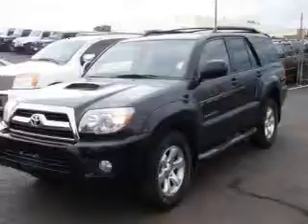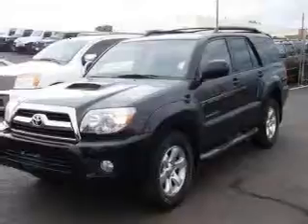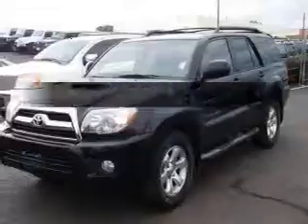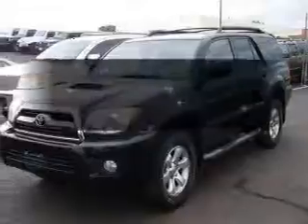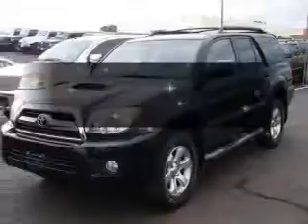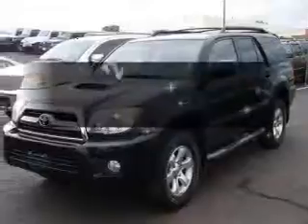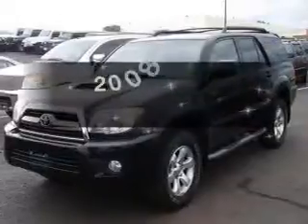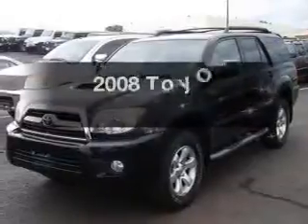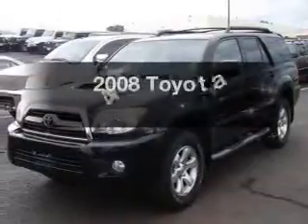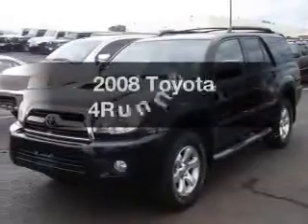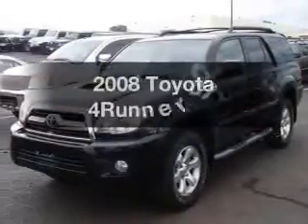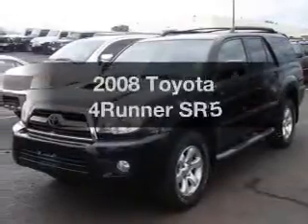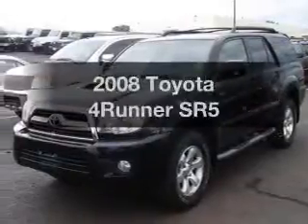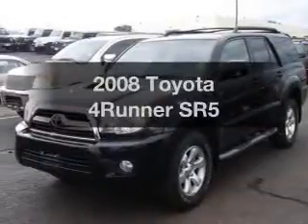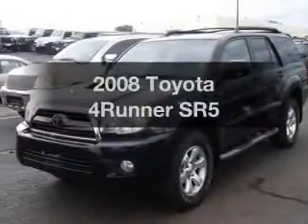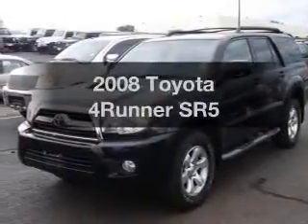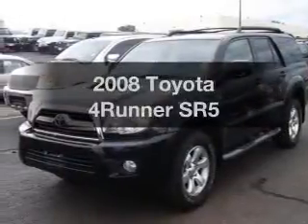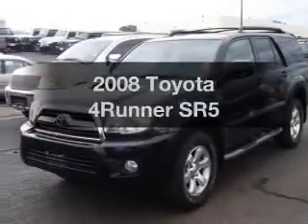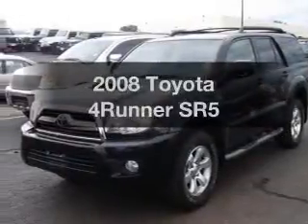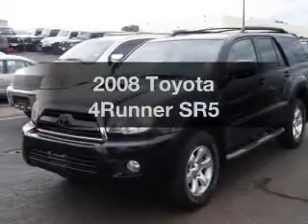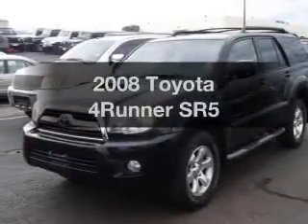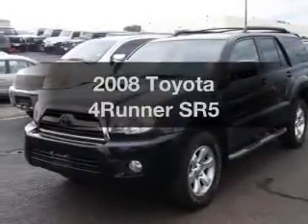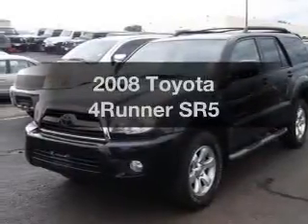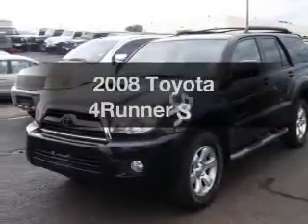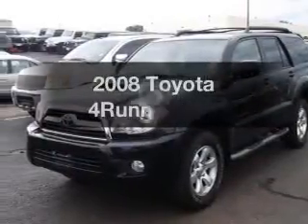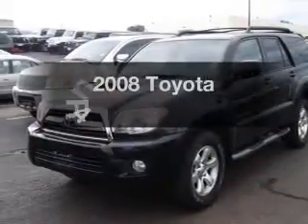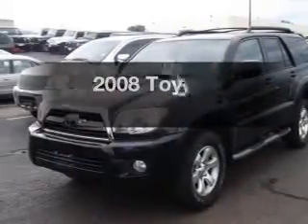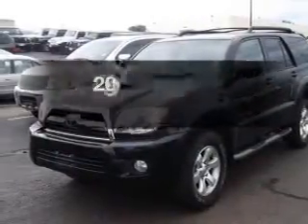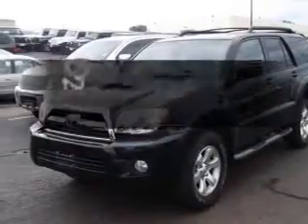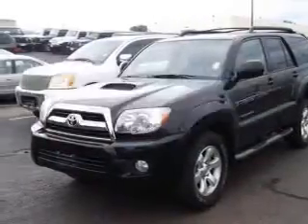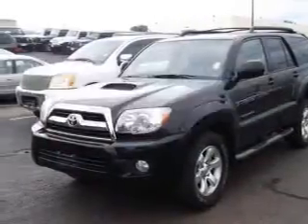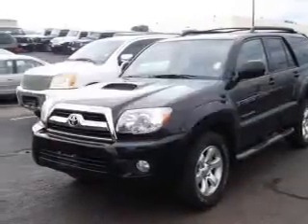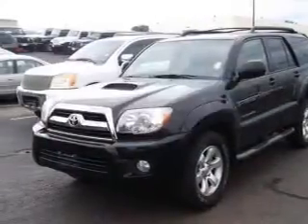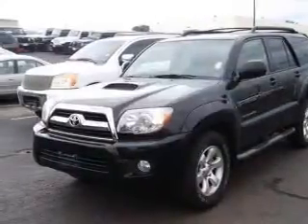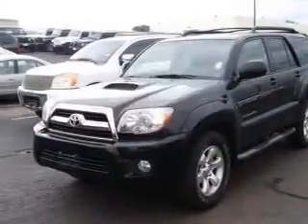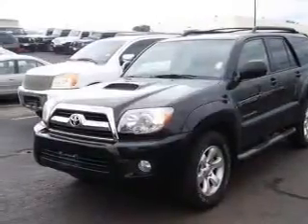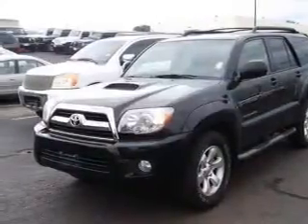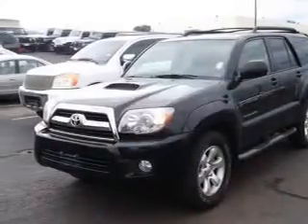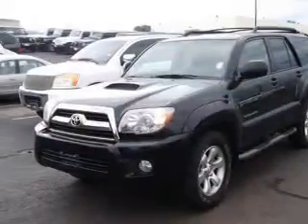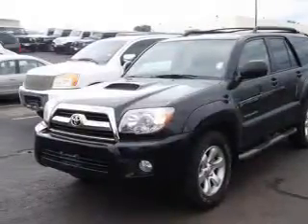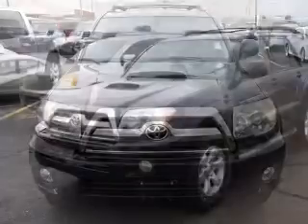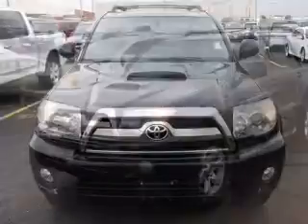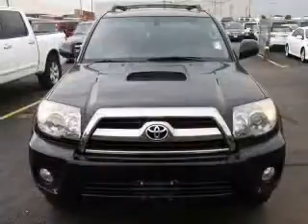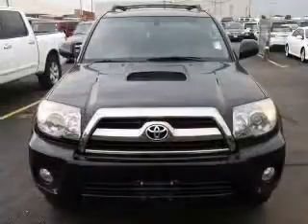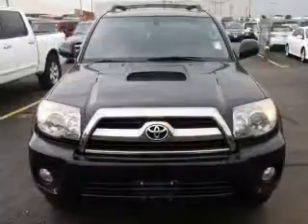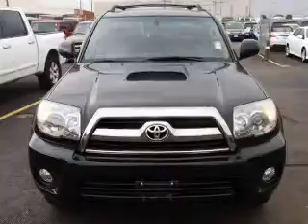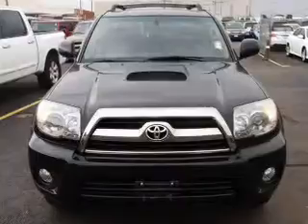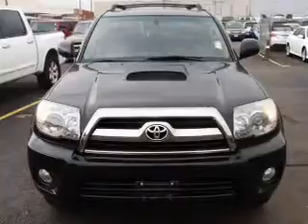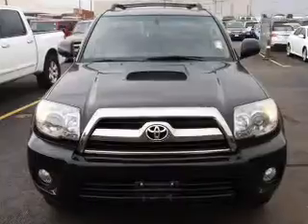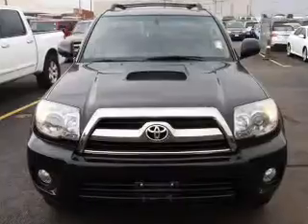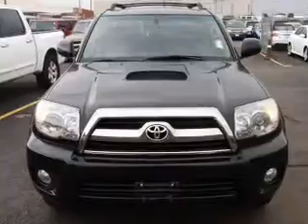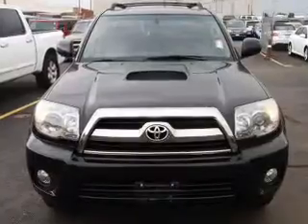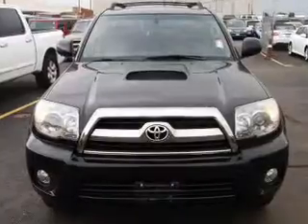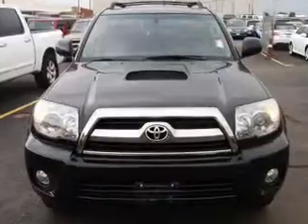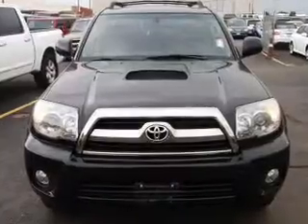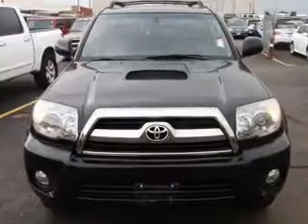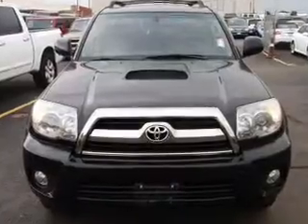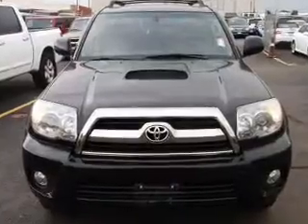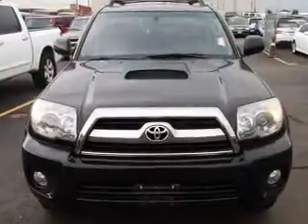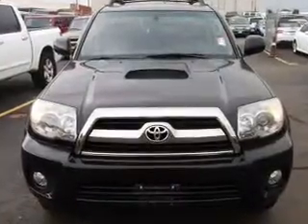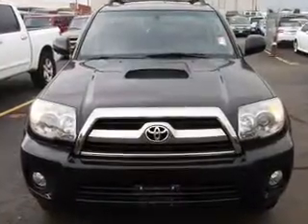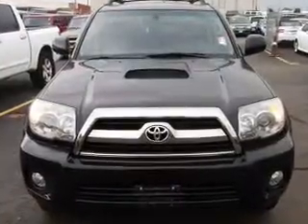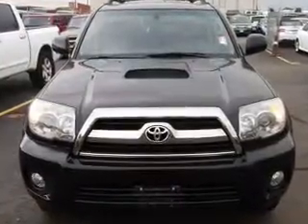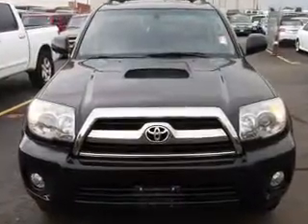Get noticed in this 2008 Toyota 4Runner. If you're looking for an automobile with great attributes, look no further.